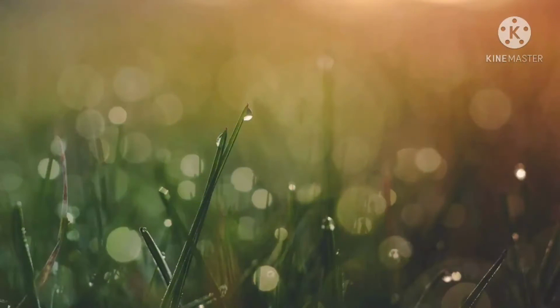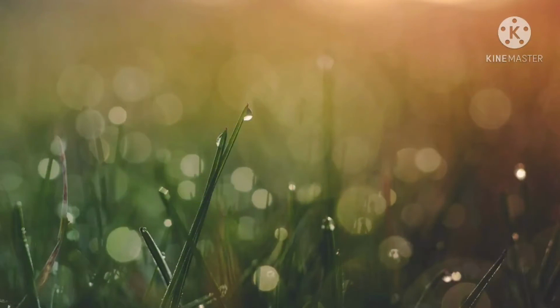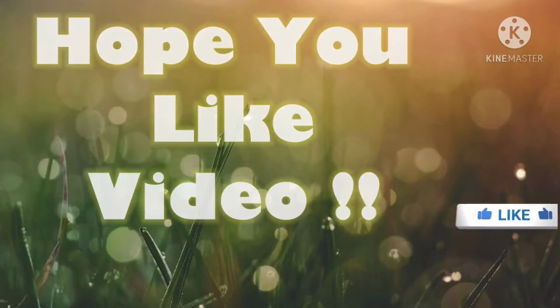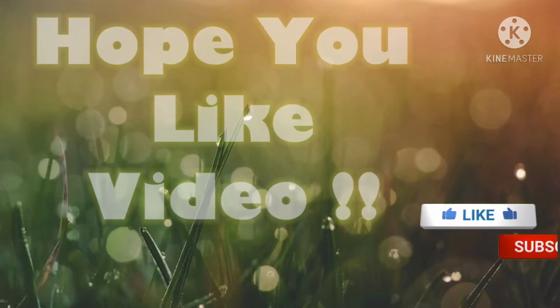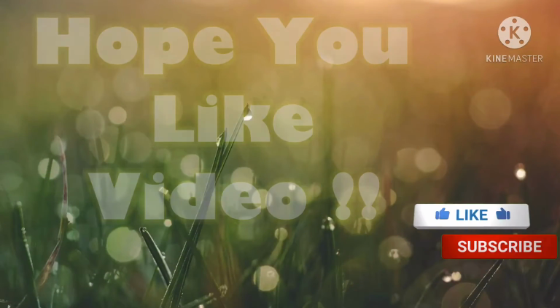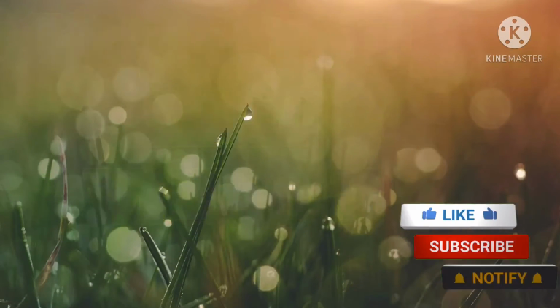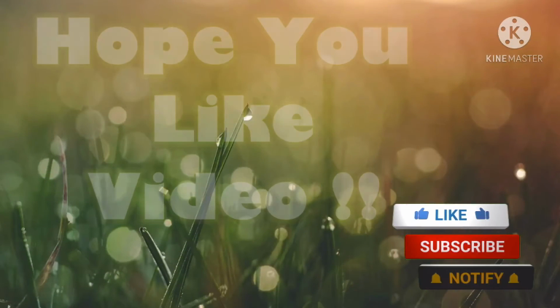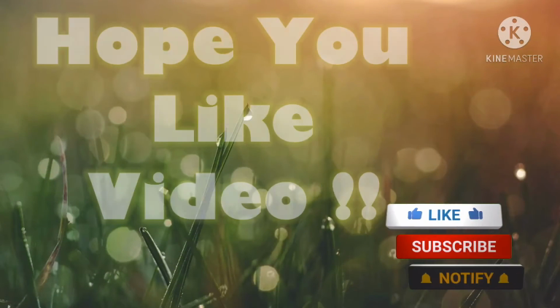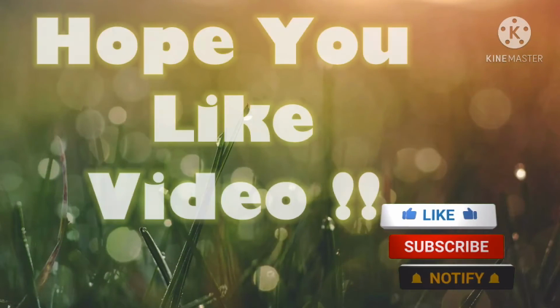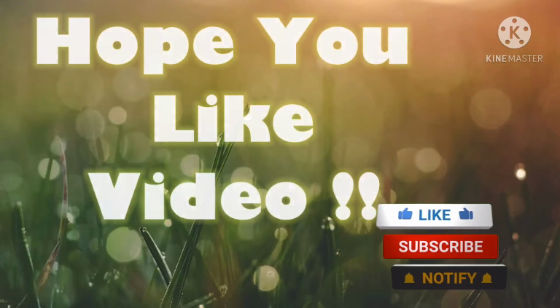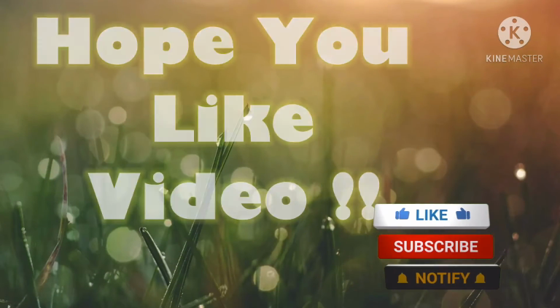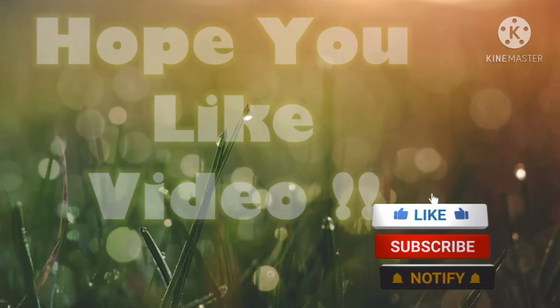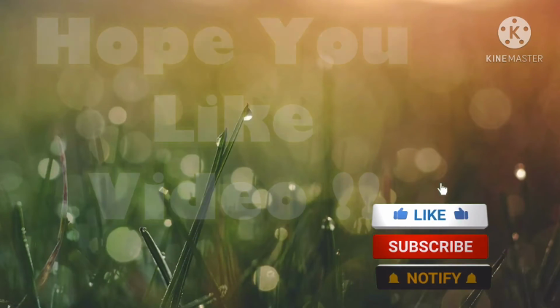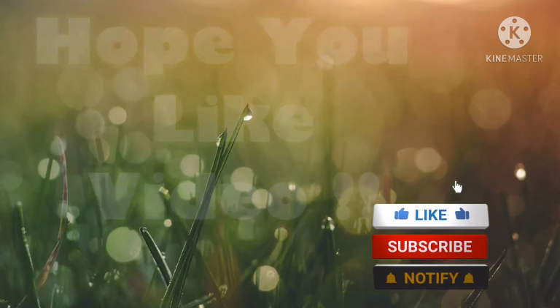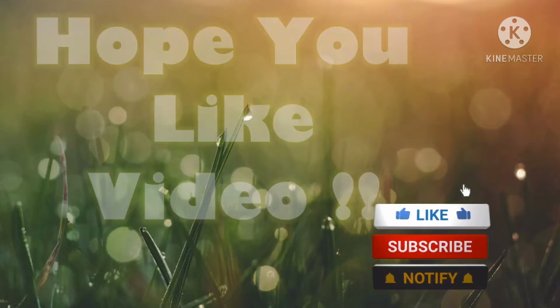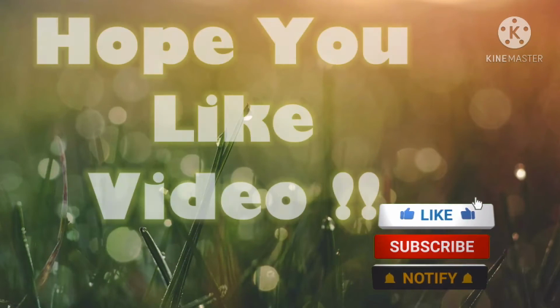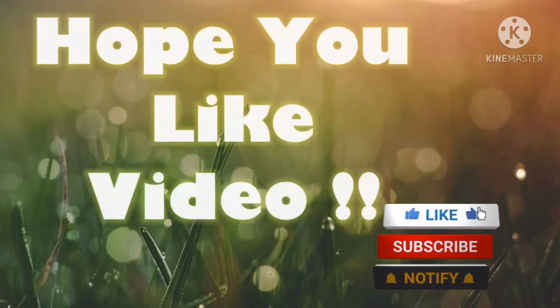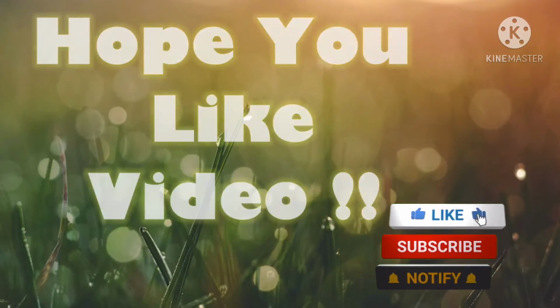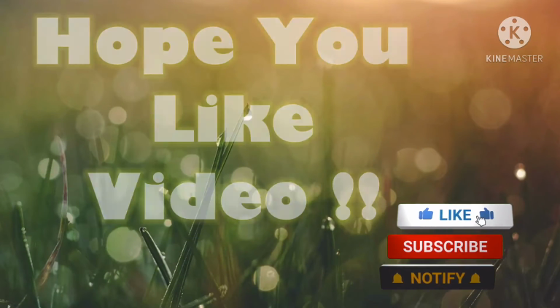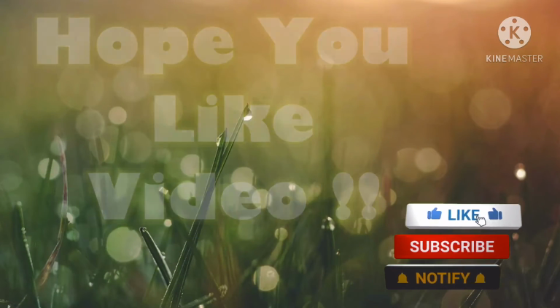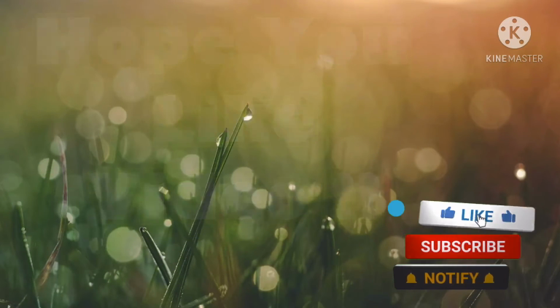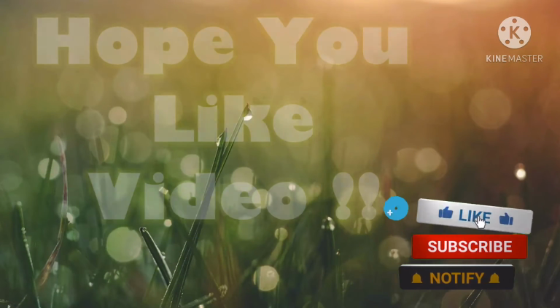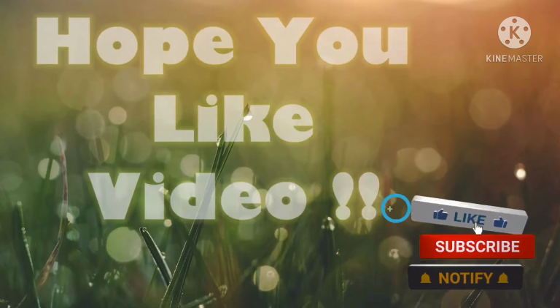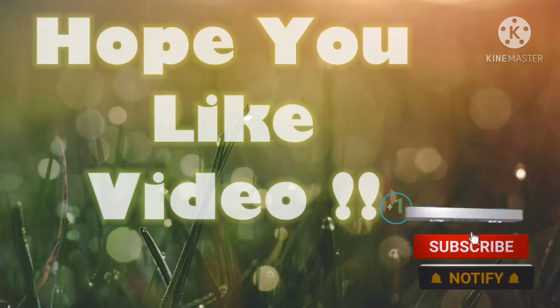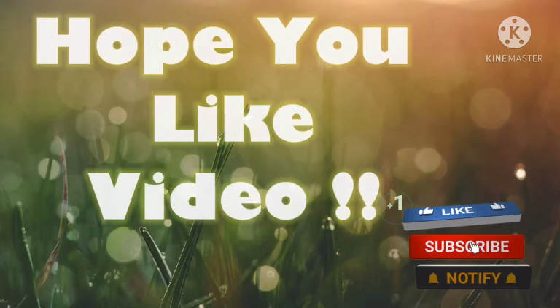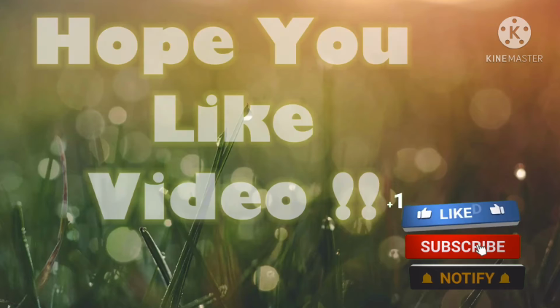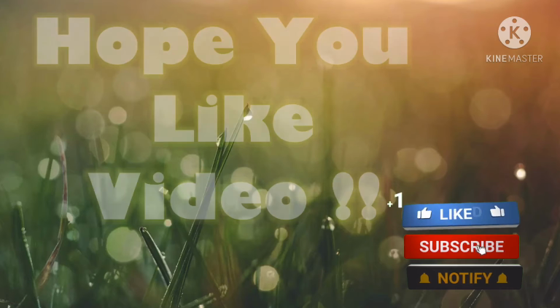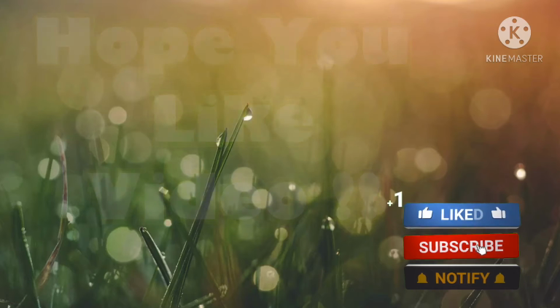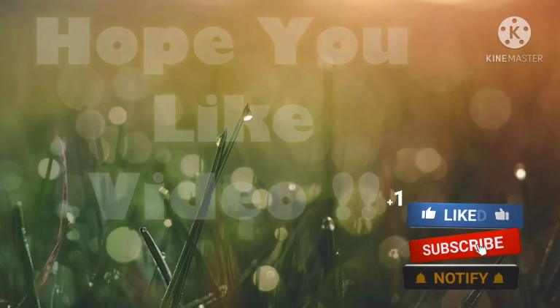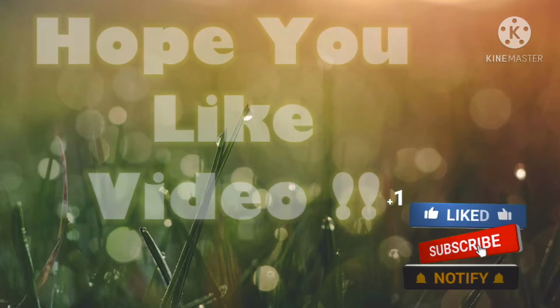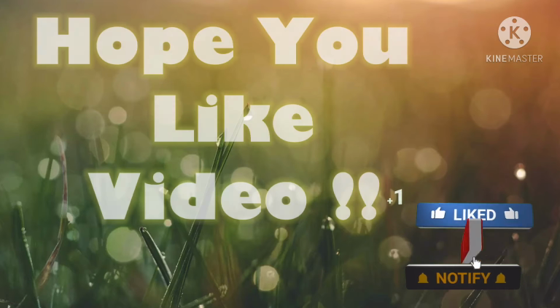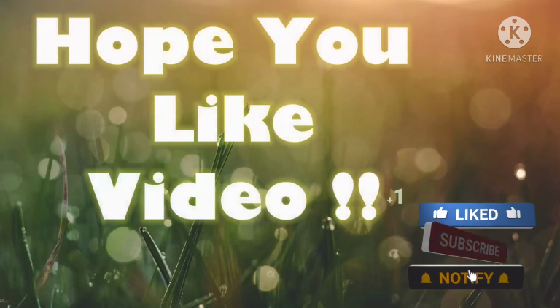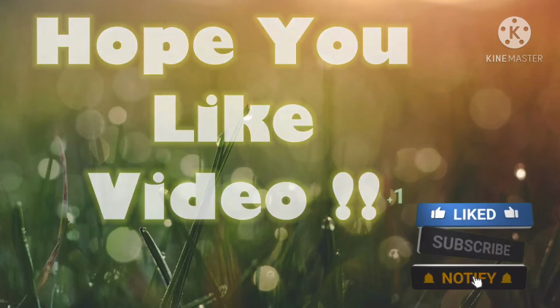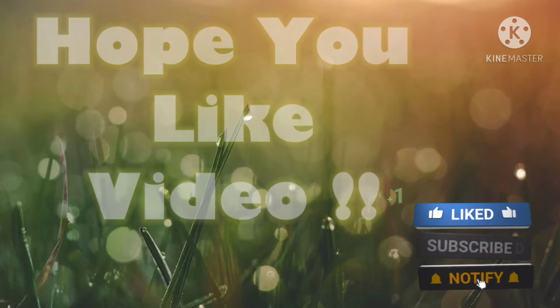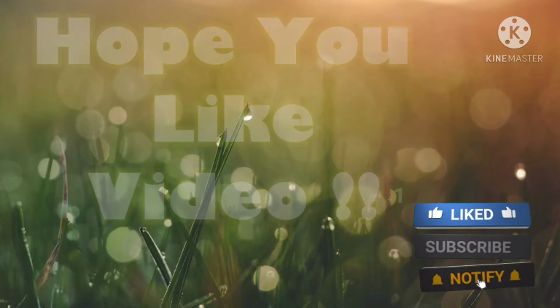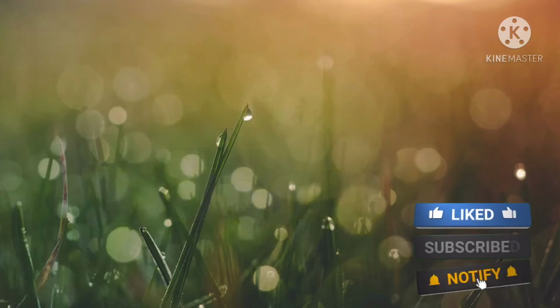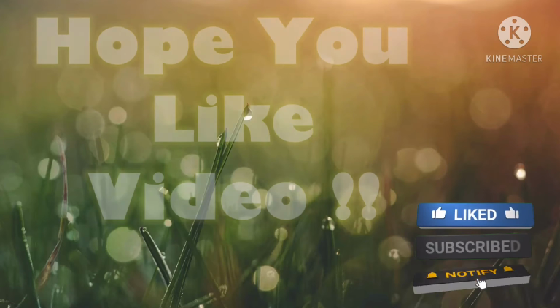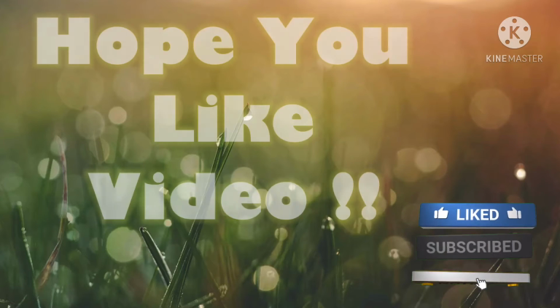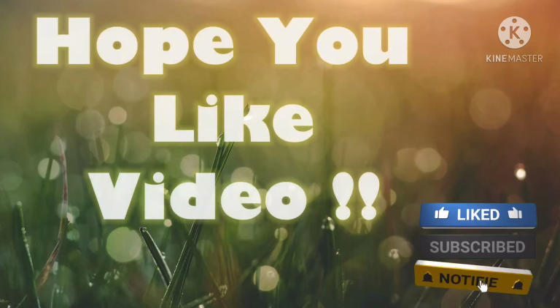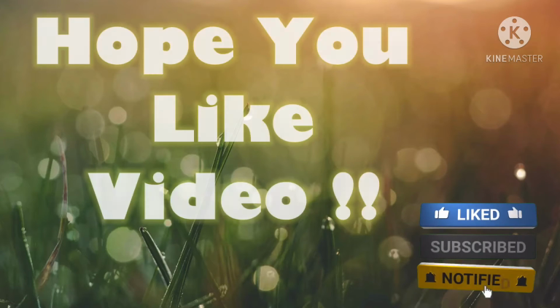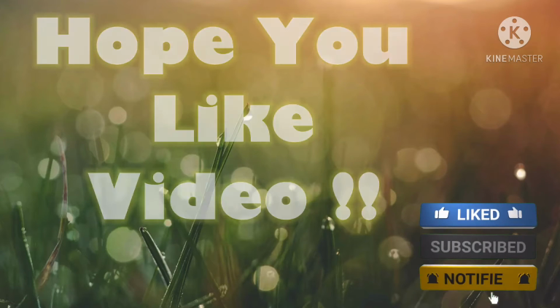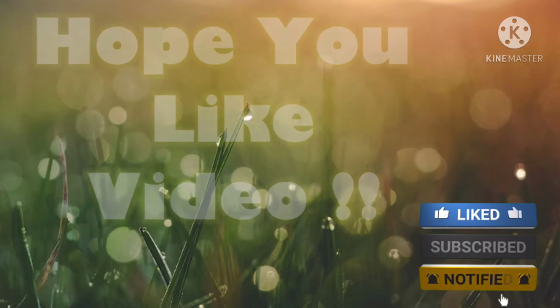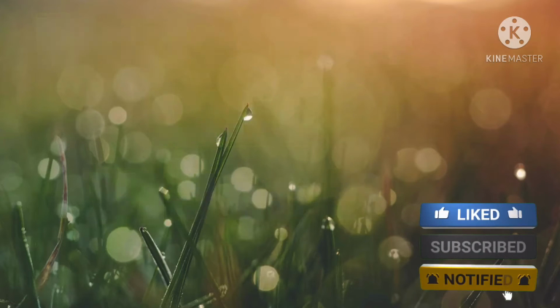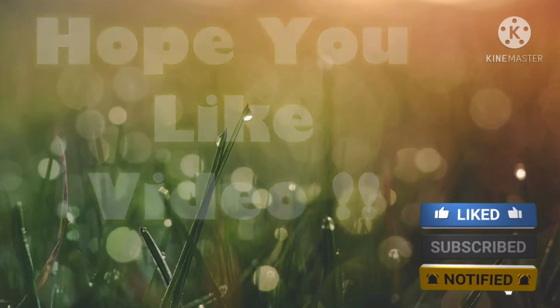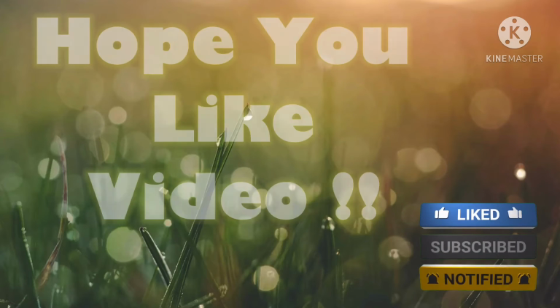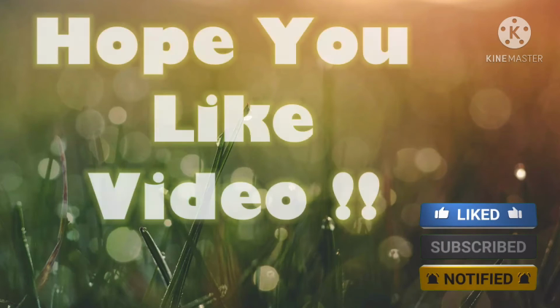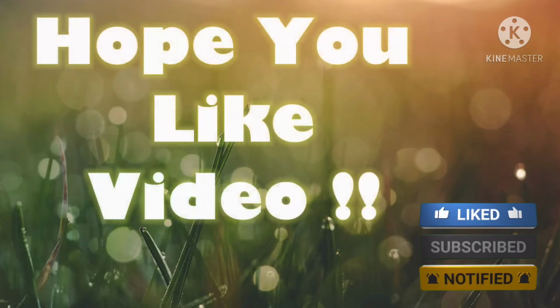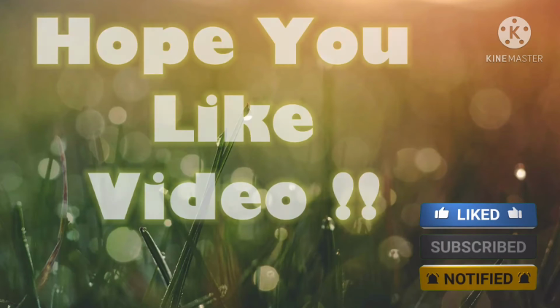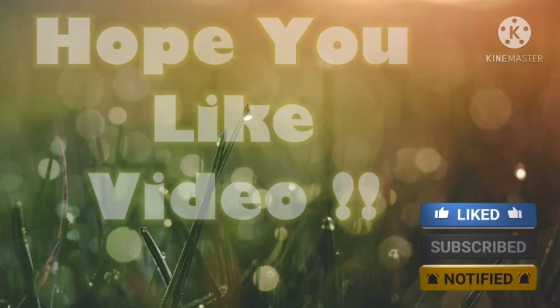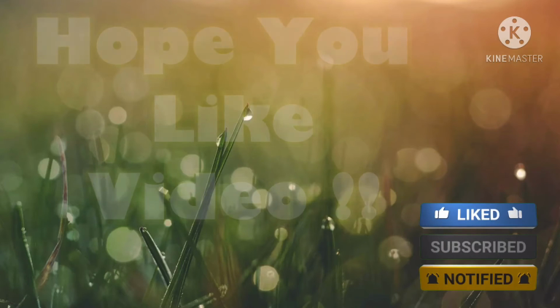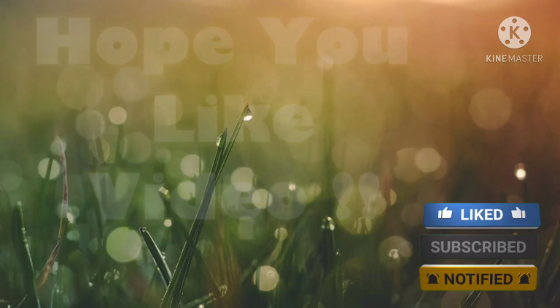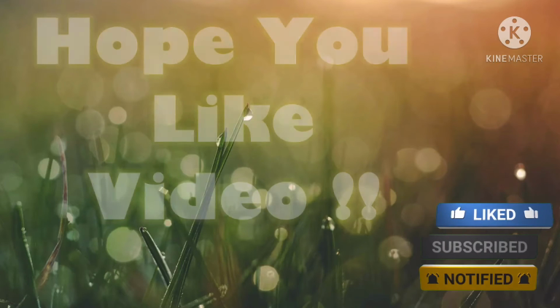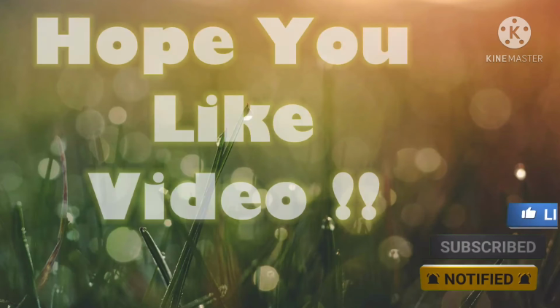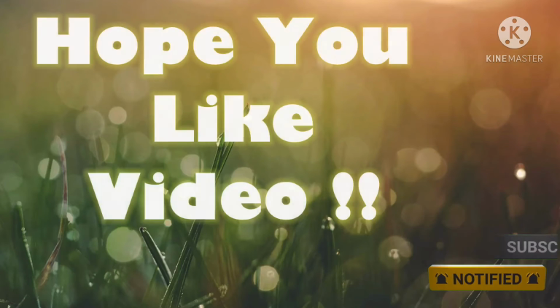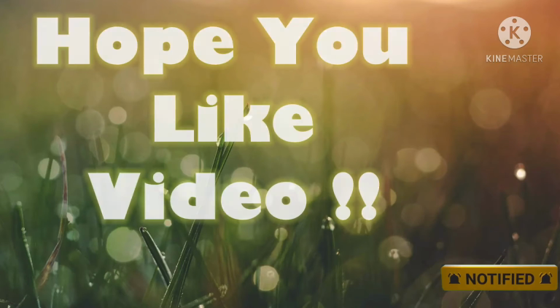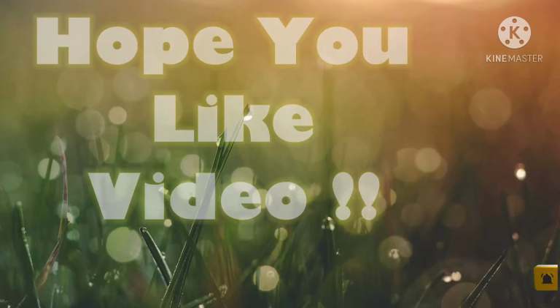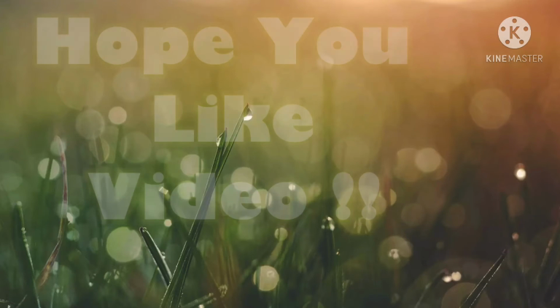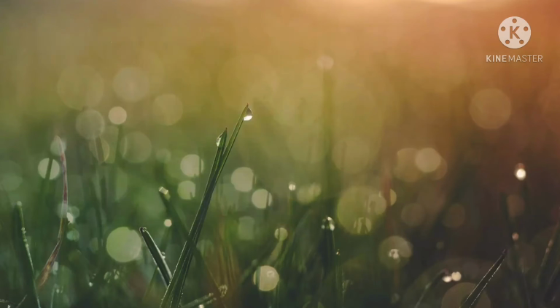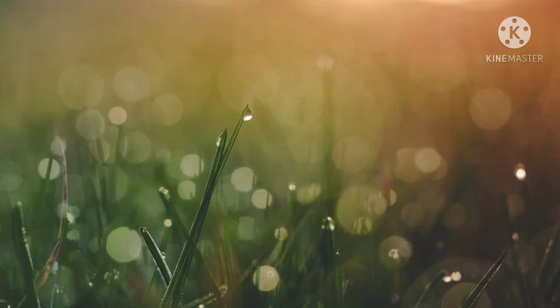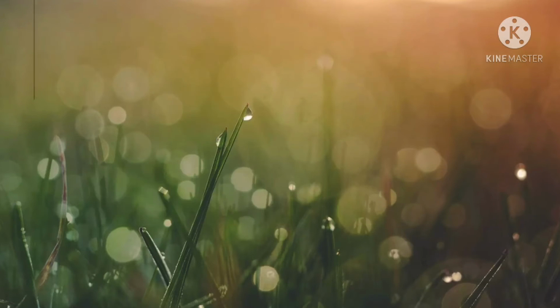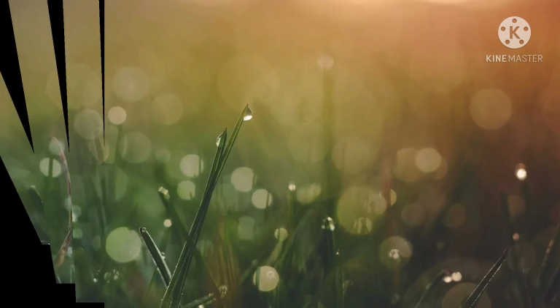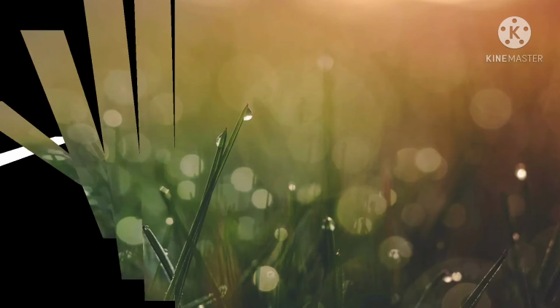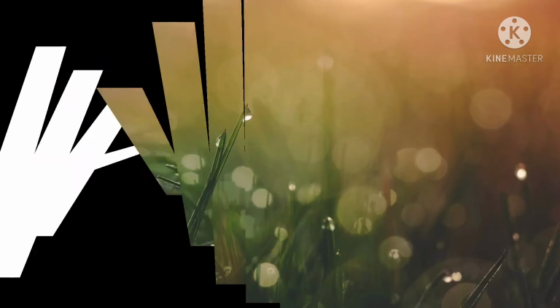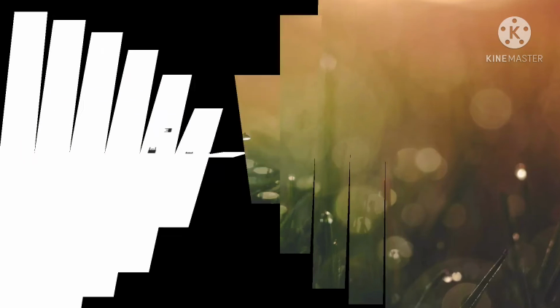That's it for today's video. I hope you liked it. Do not forget to like, subscribe, and hit the notification bell. Bye bye!